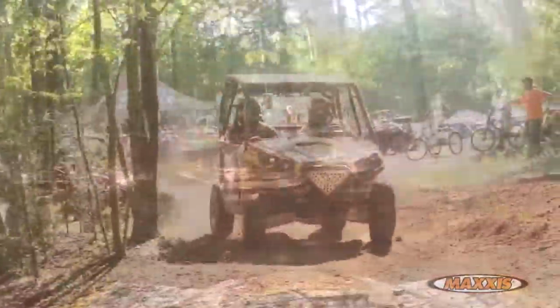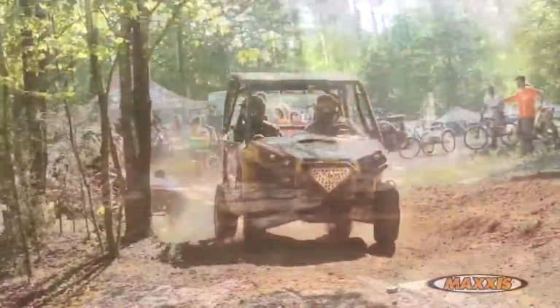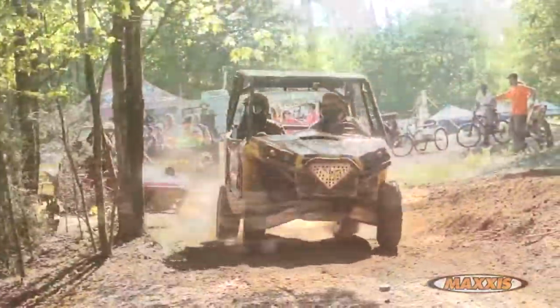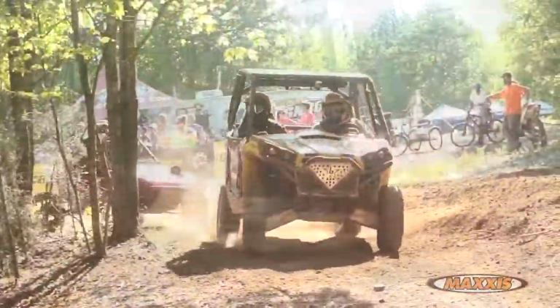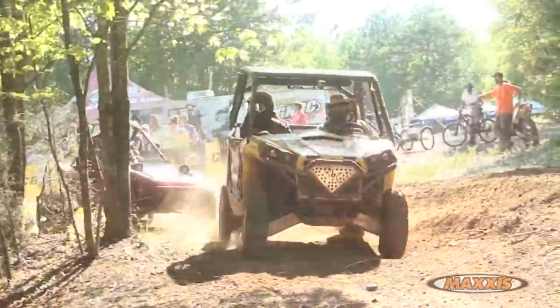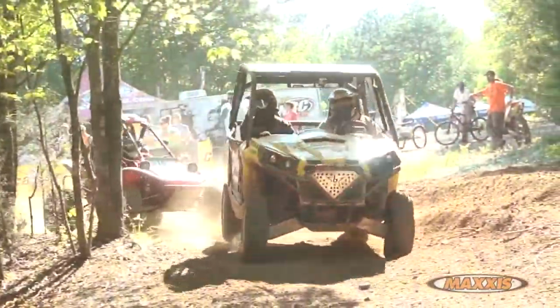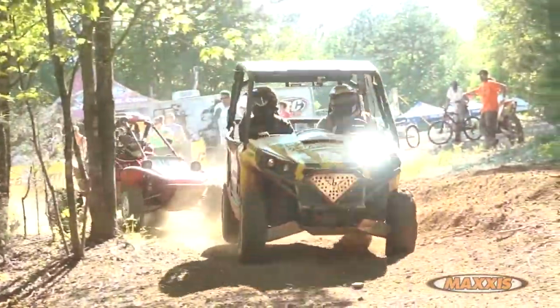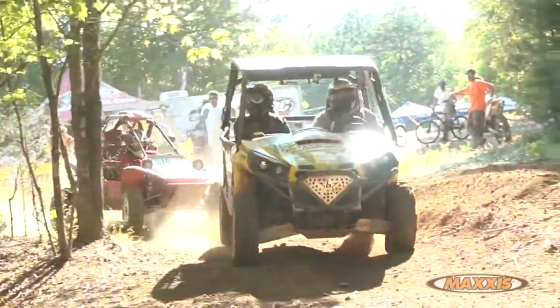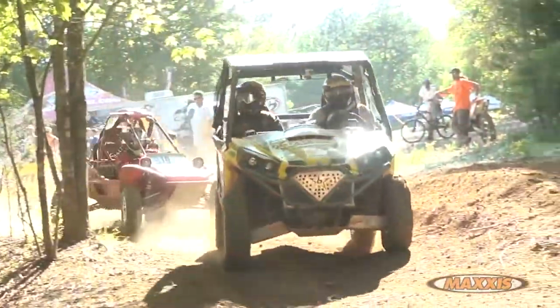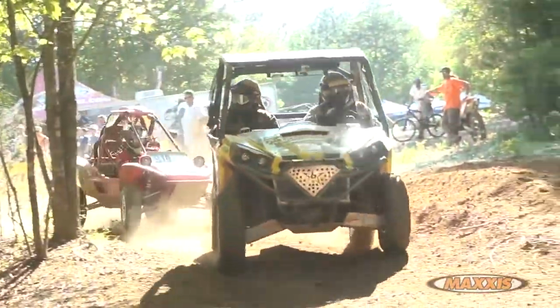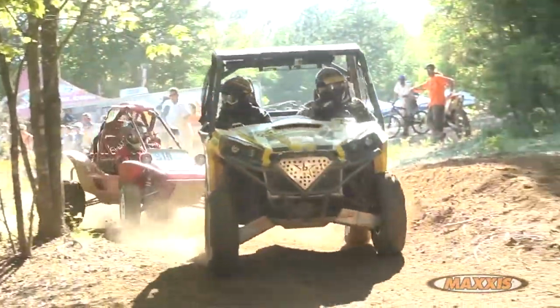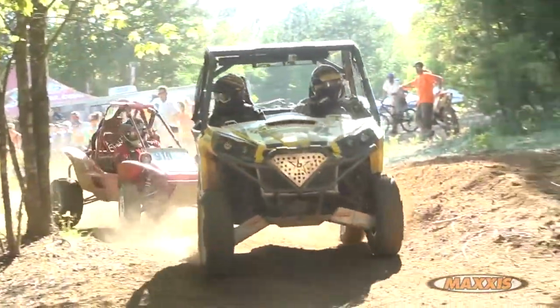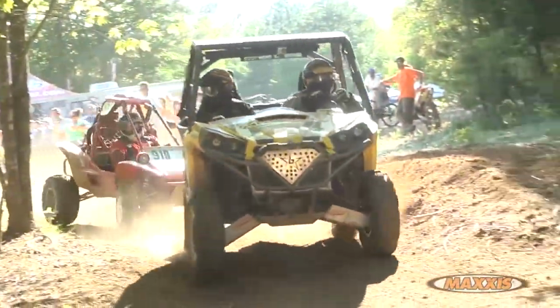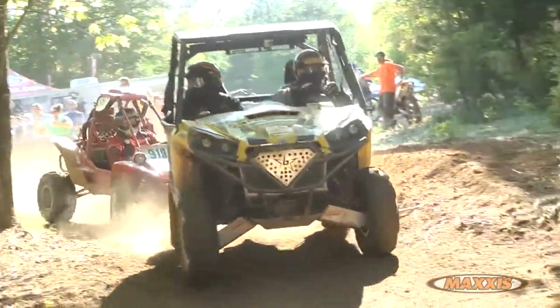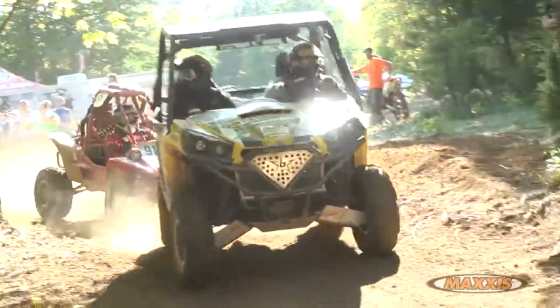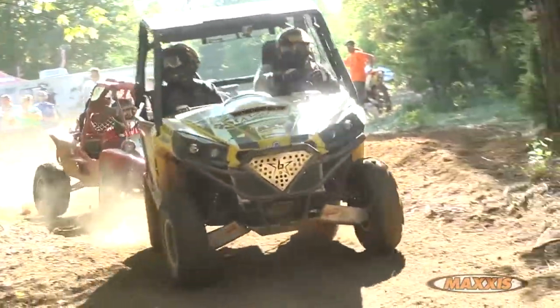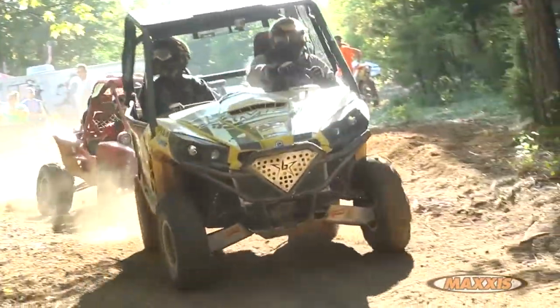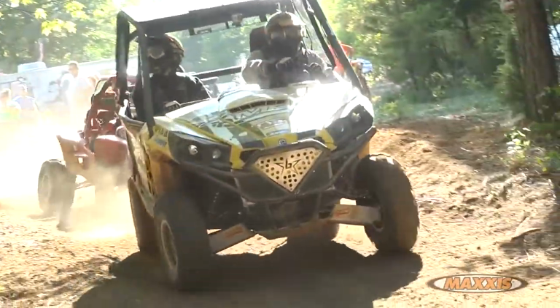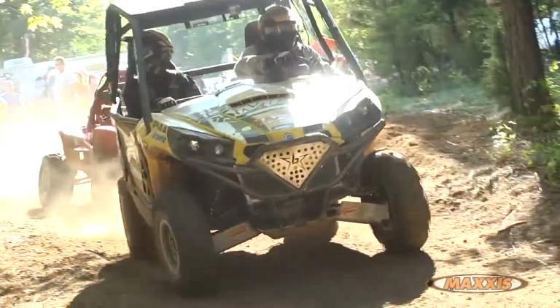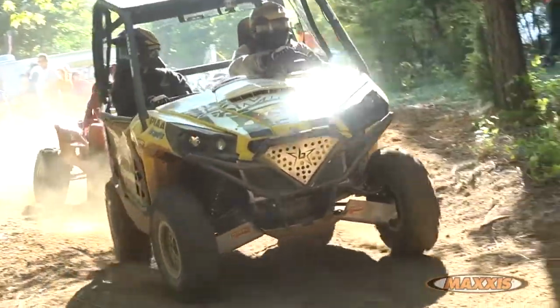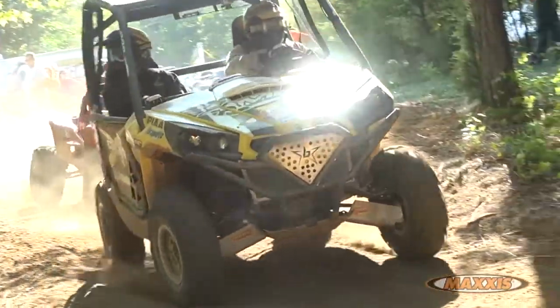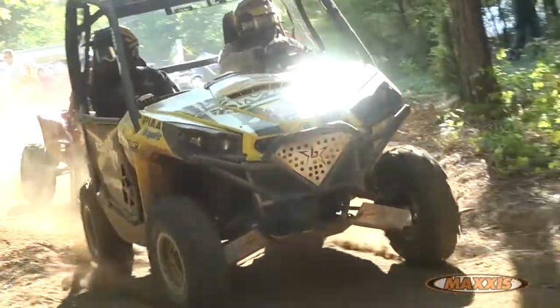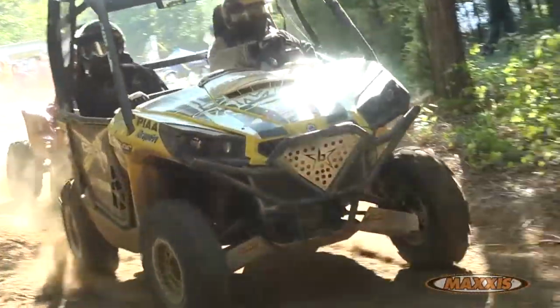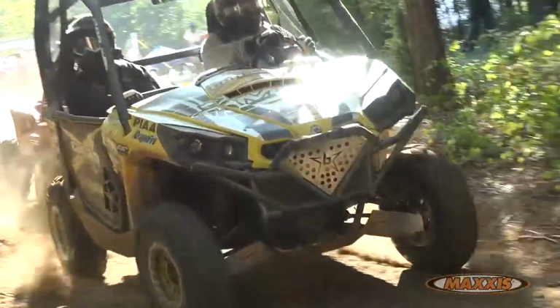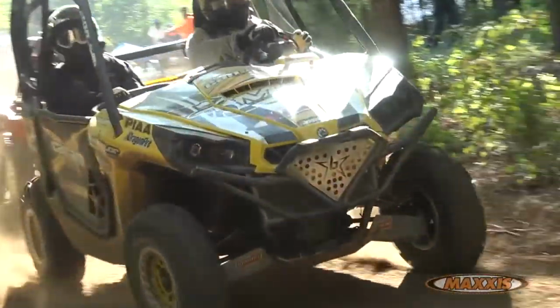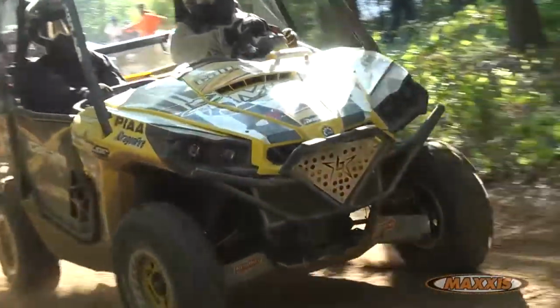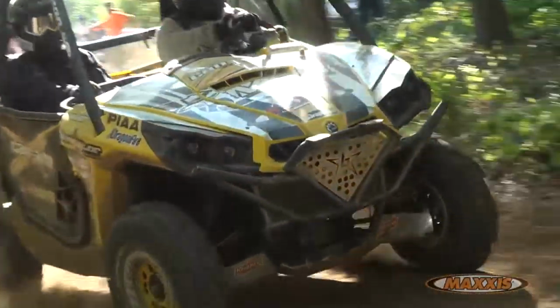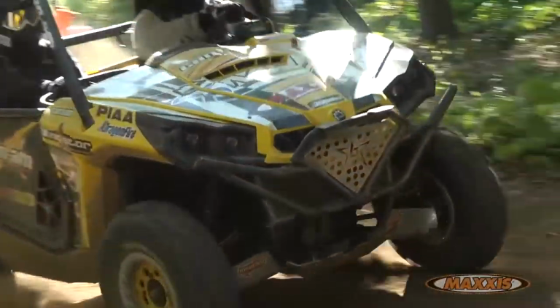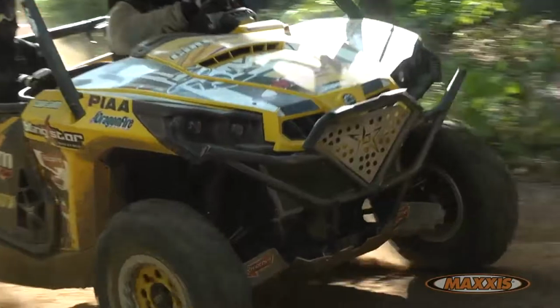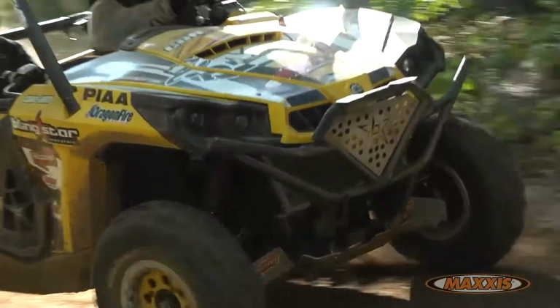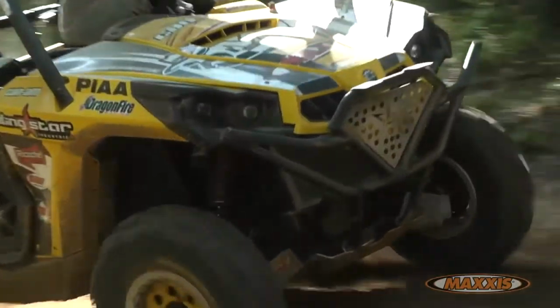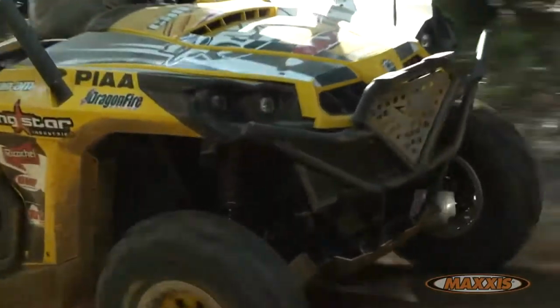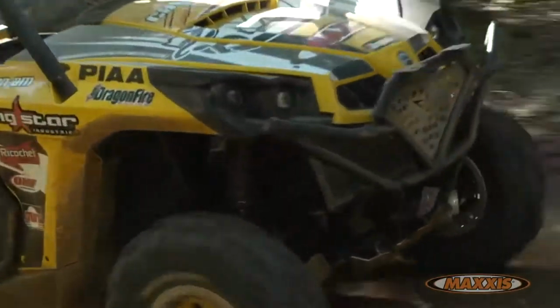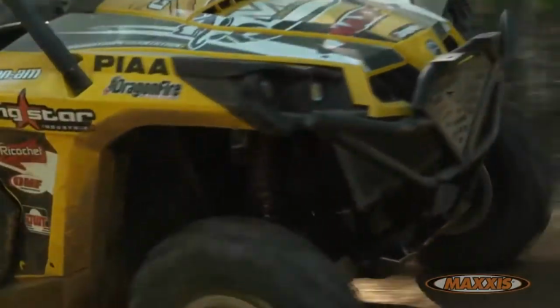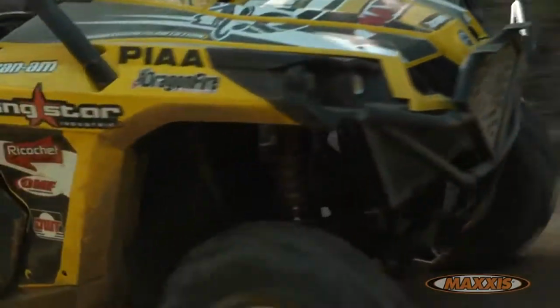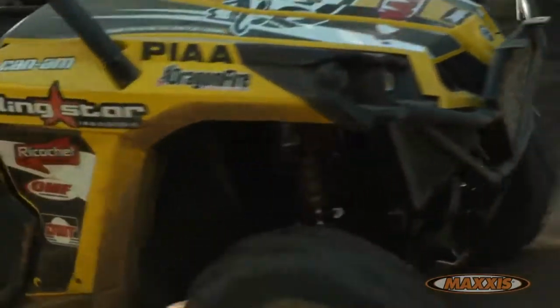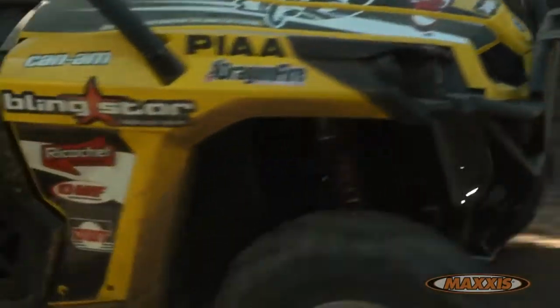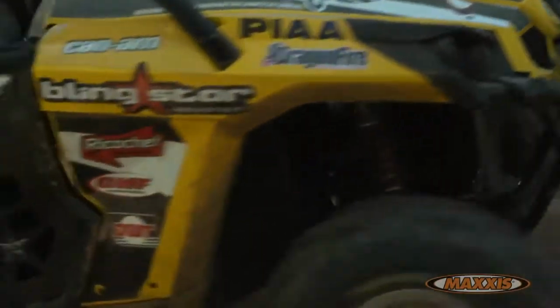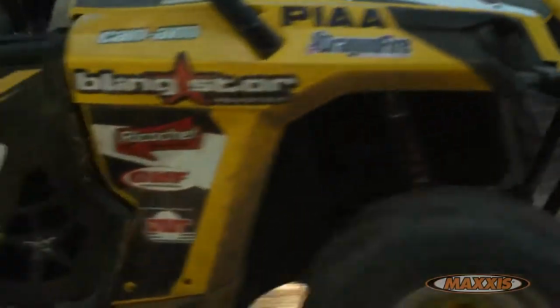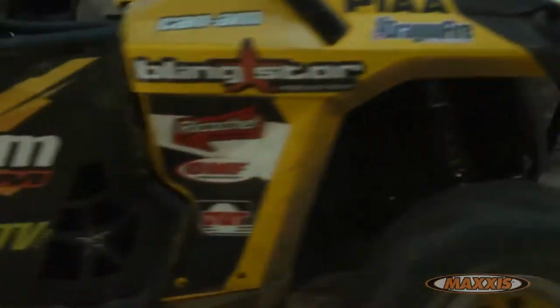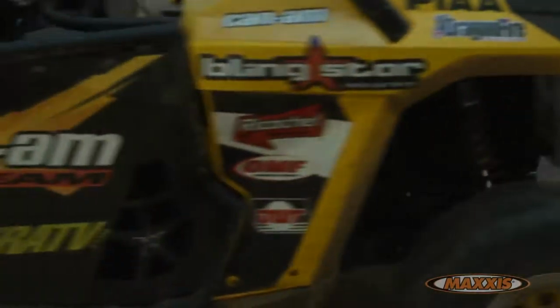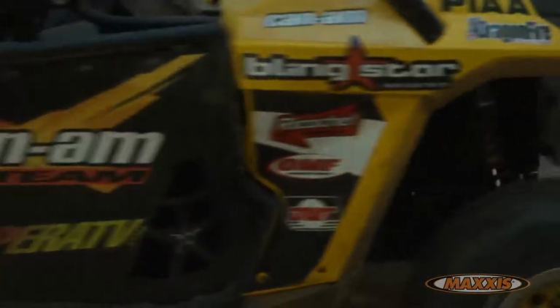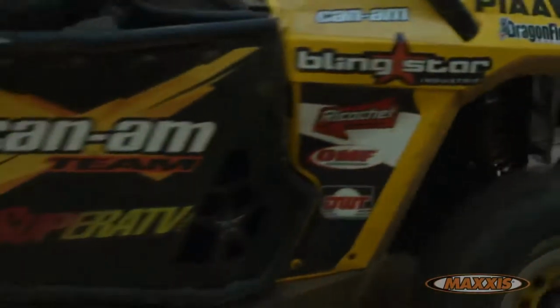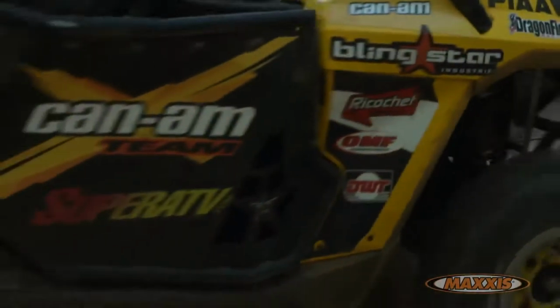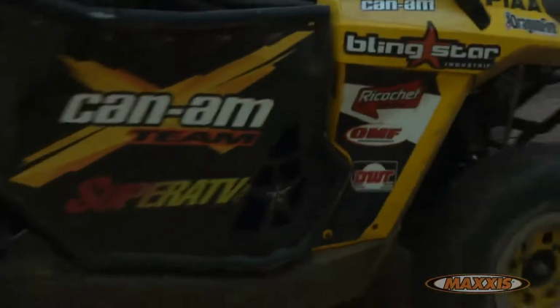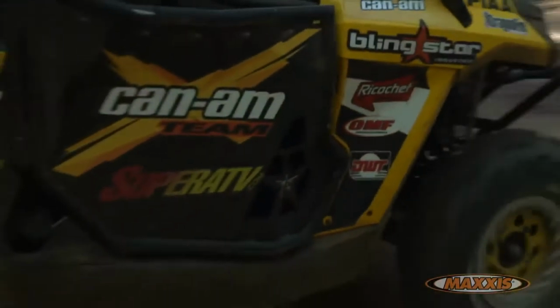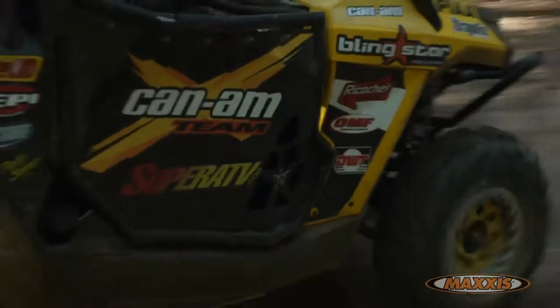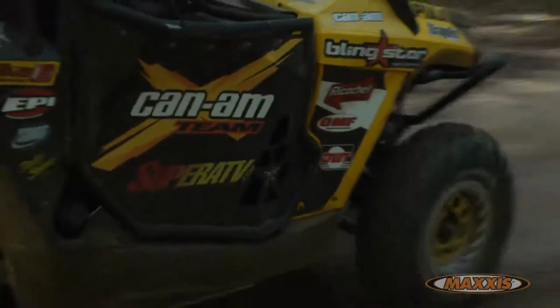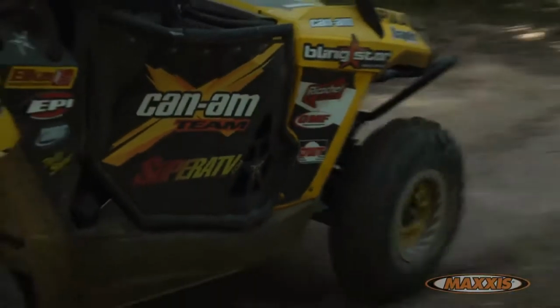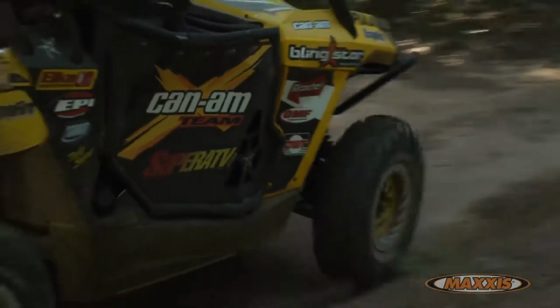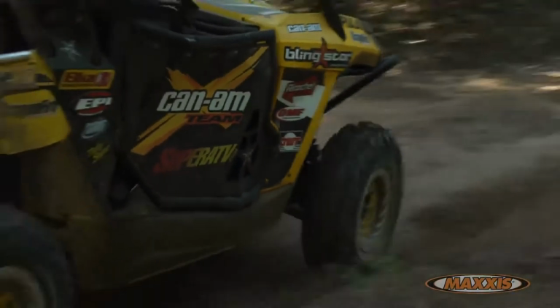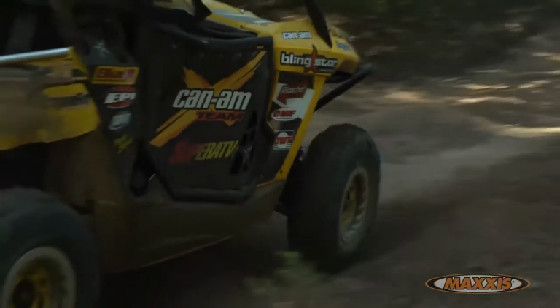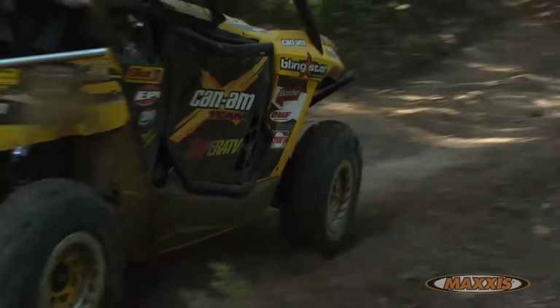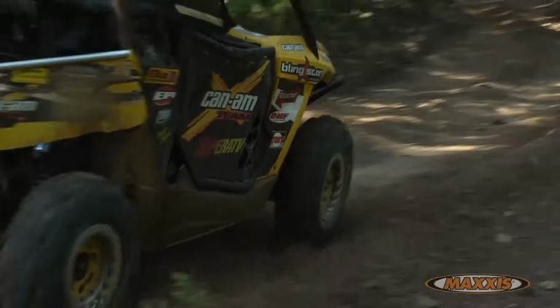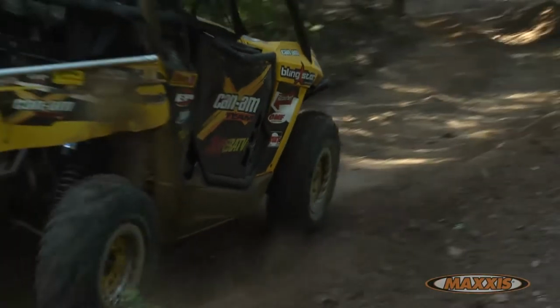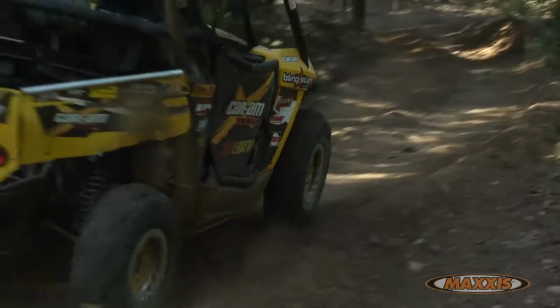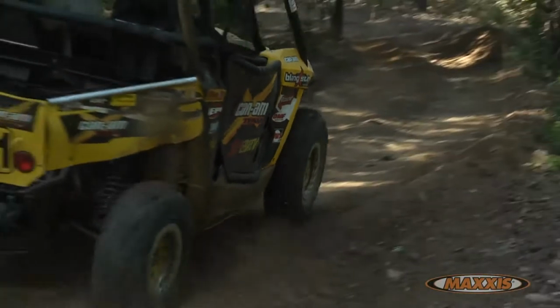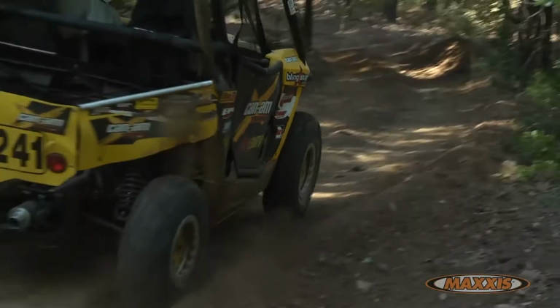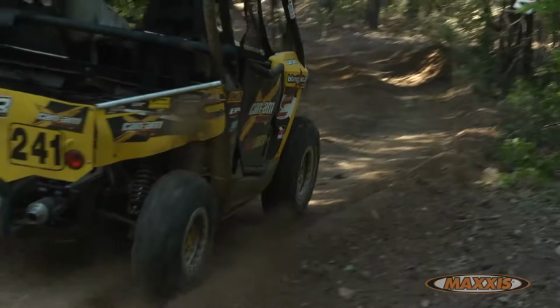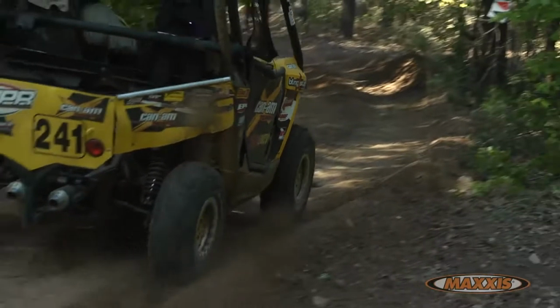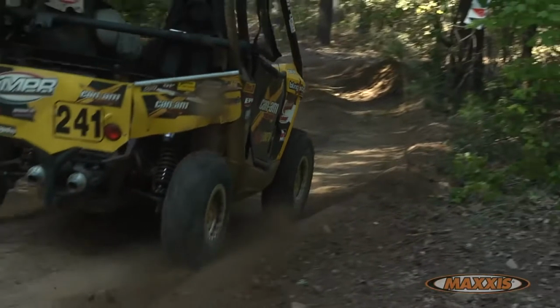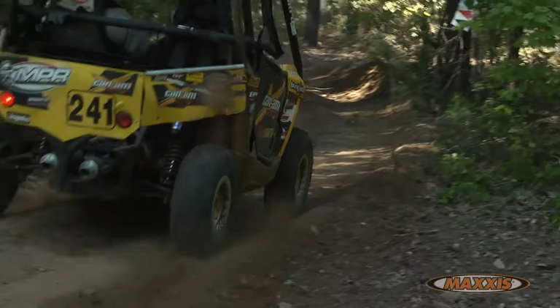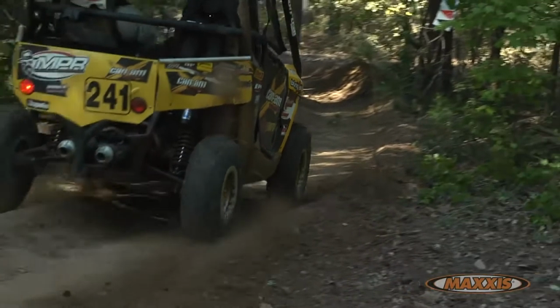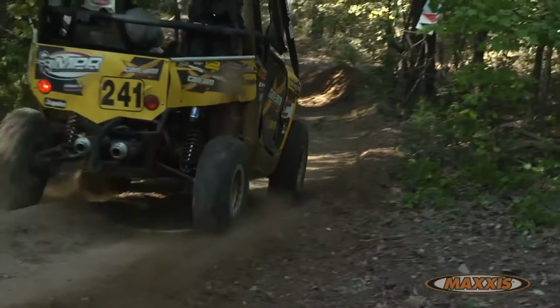Your local dealer either has these tires or can get them, or you can shop online. No matter what you do, the choice is the Bighorn.